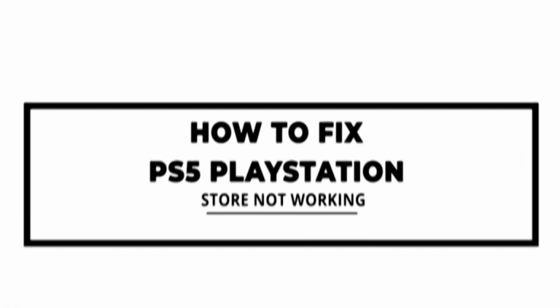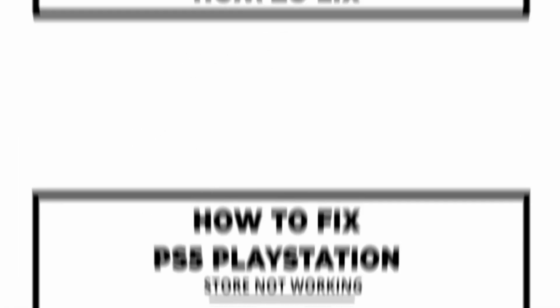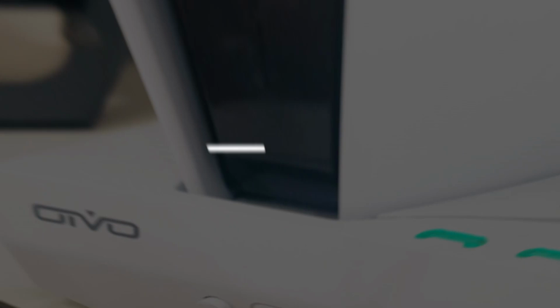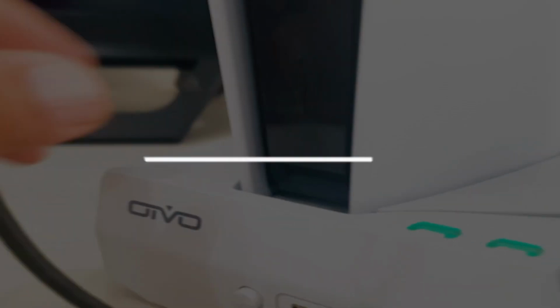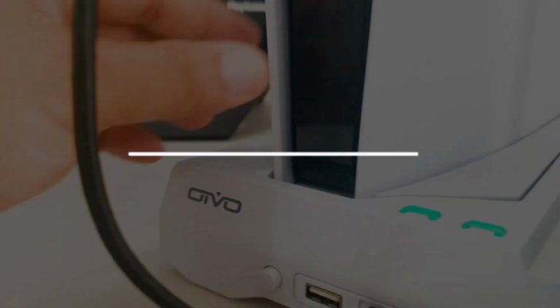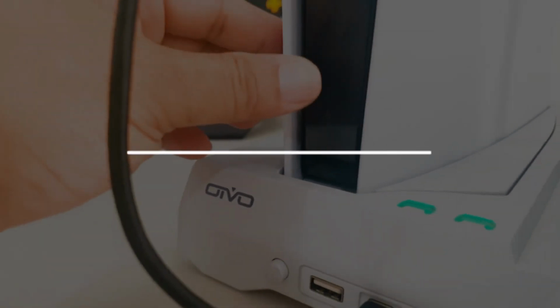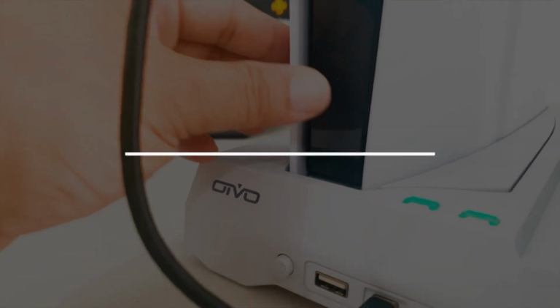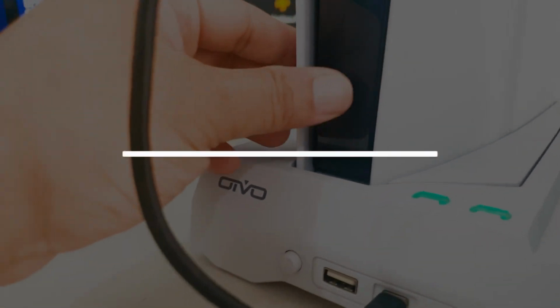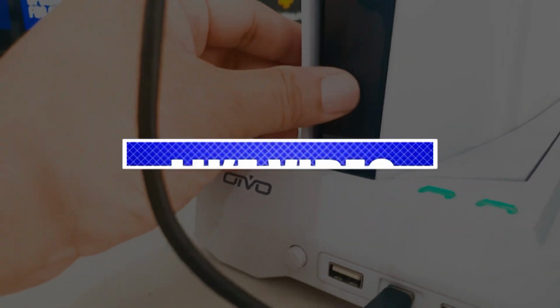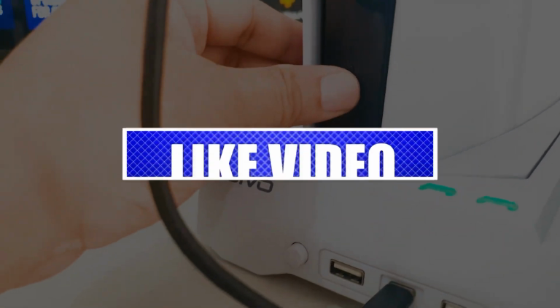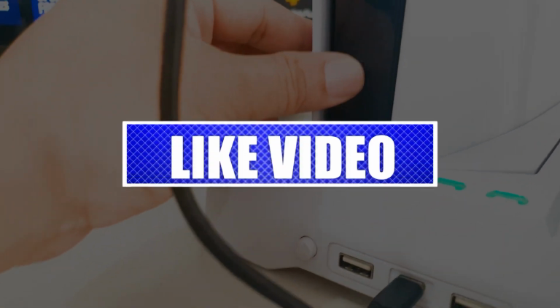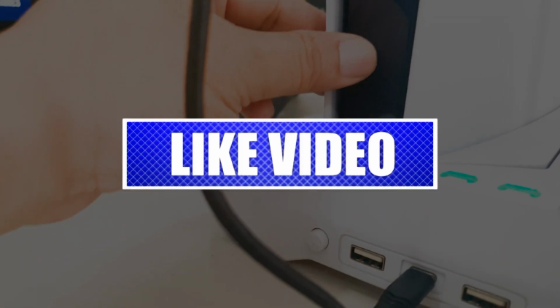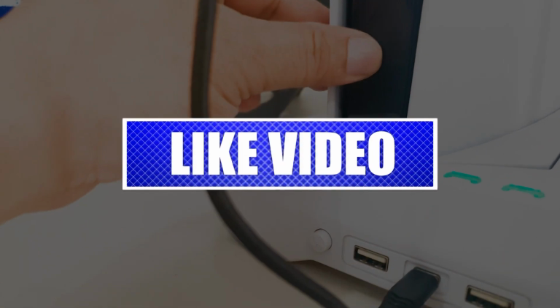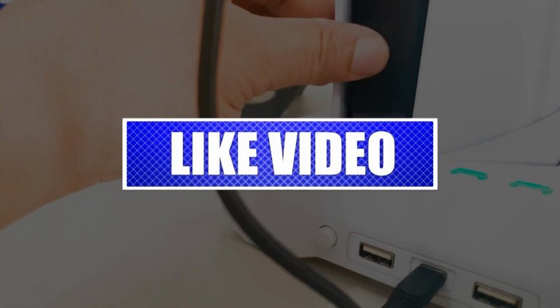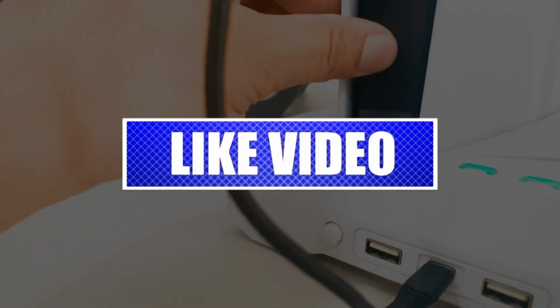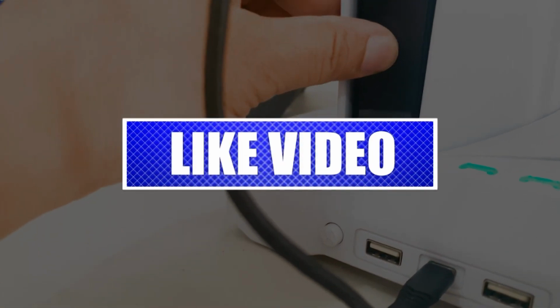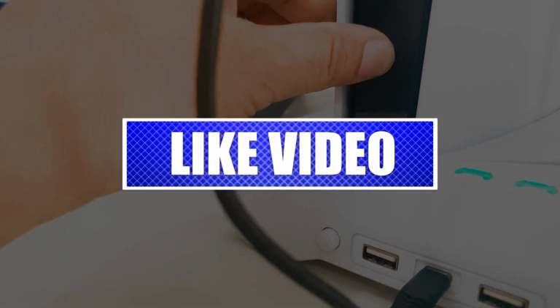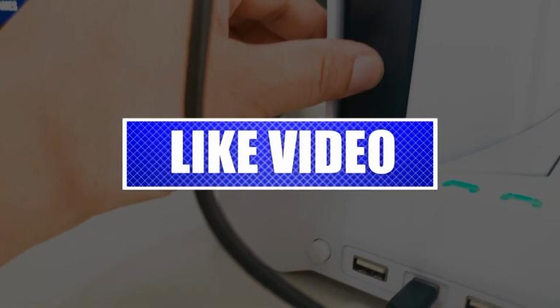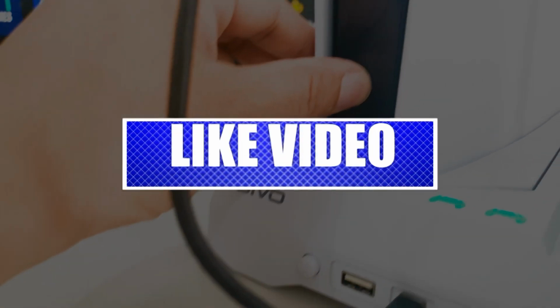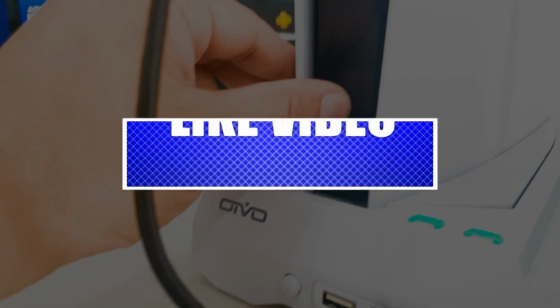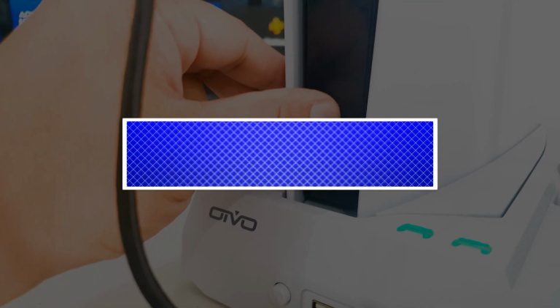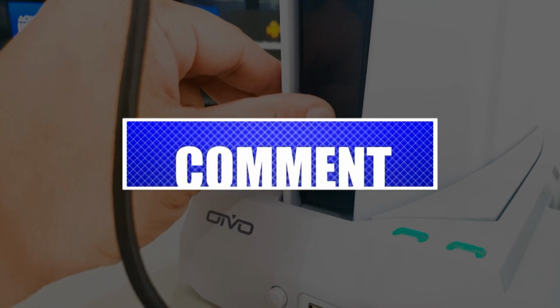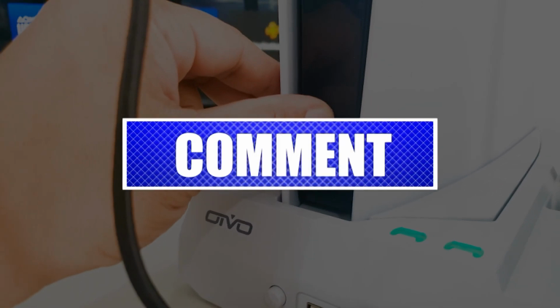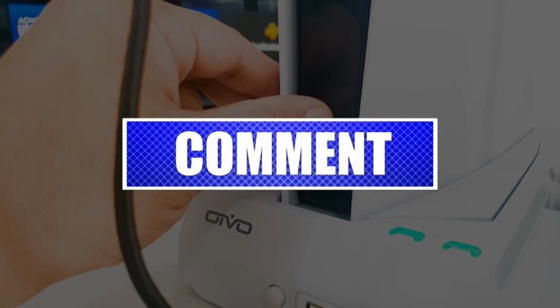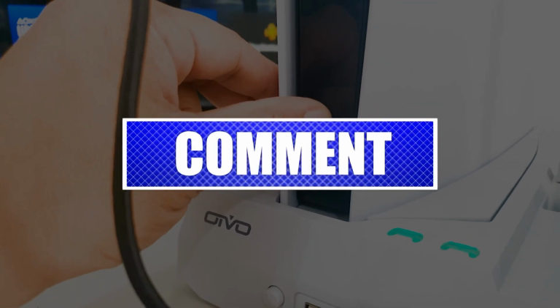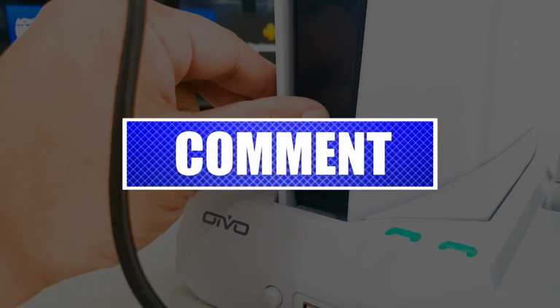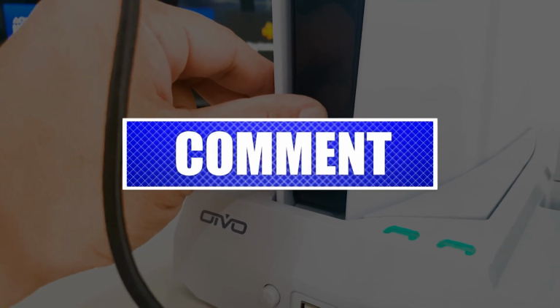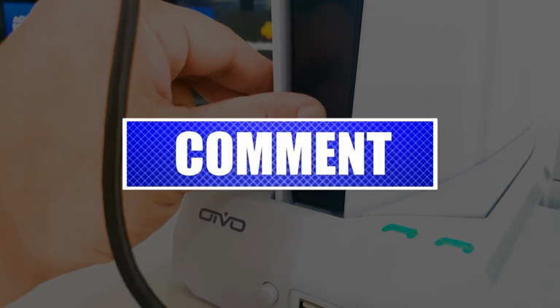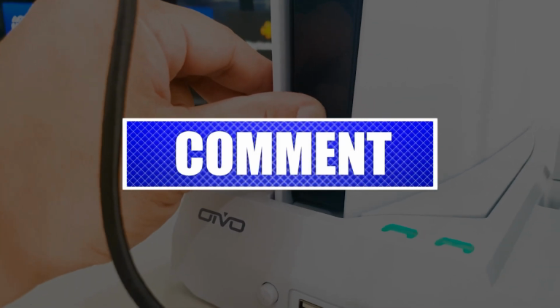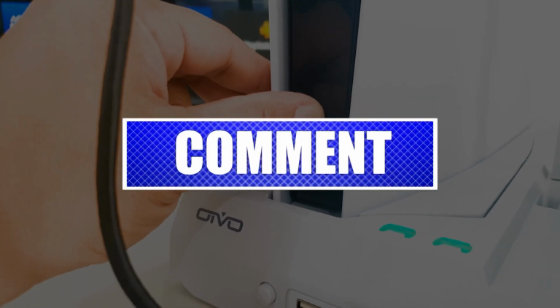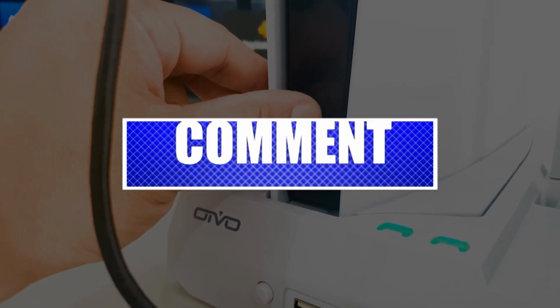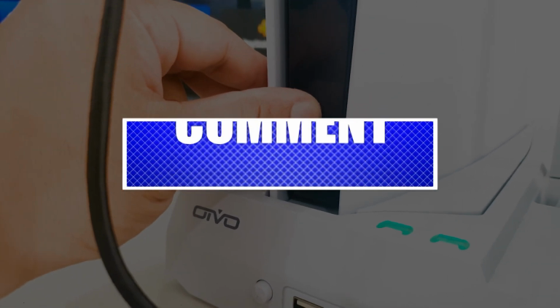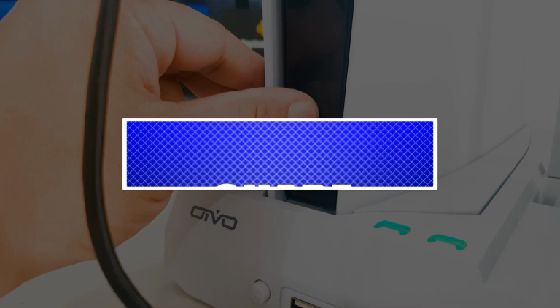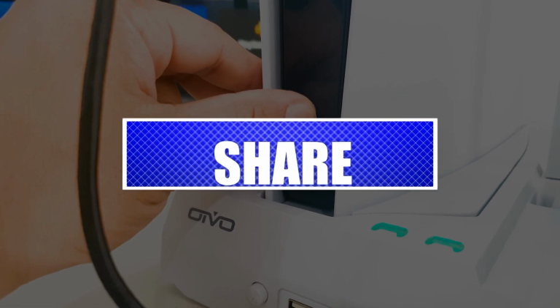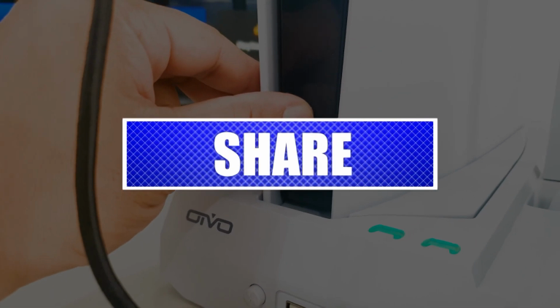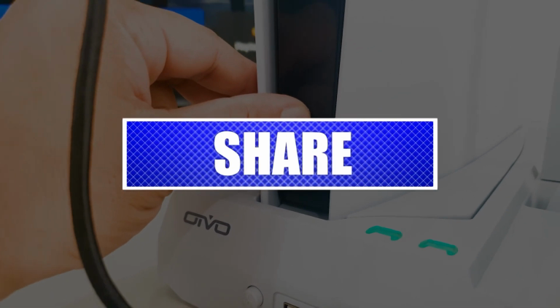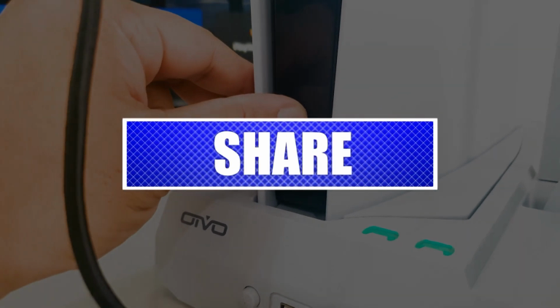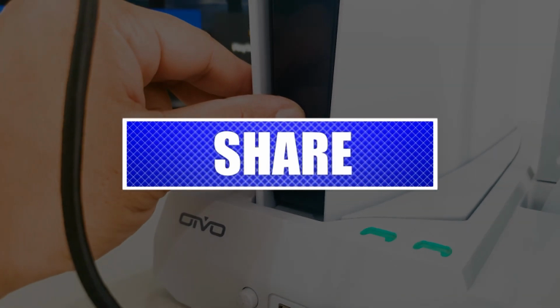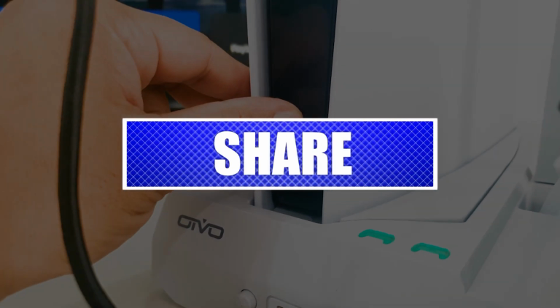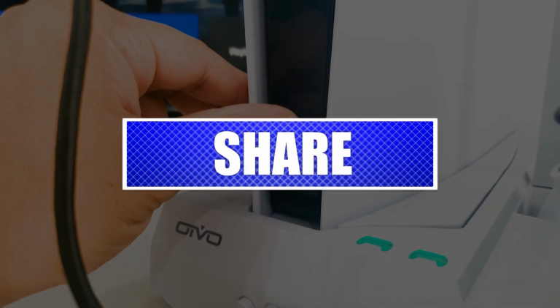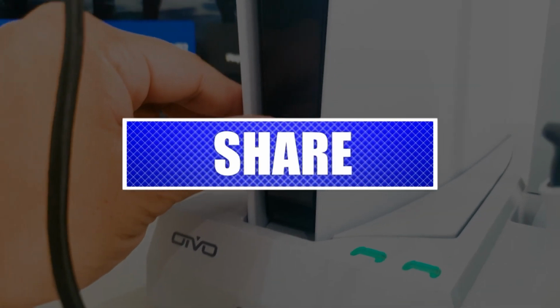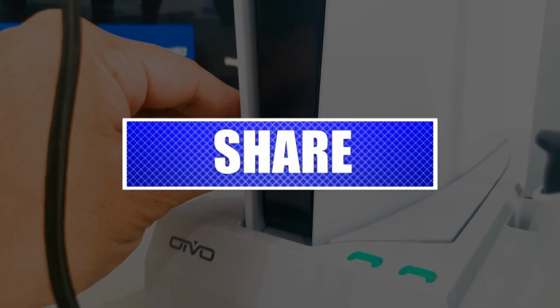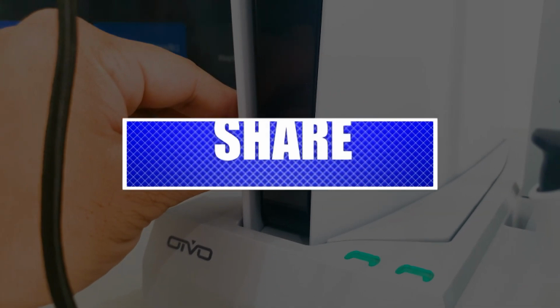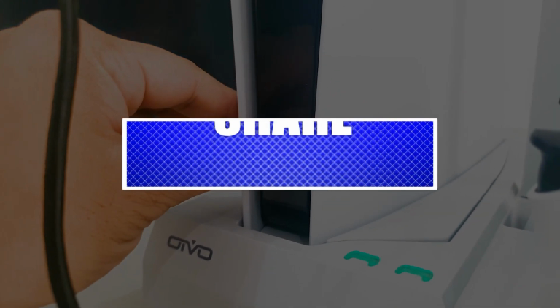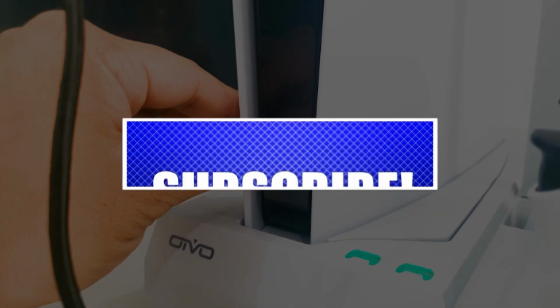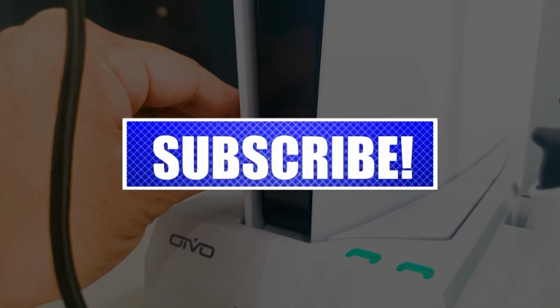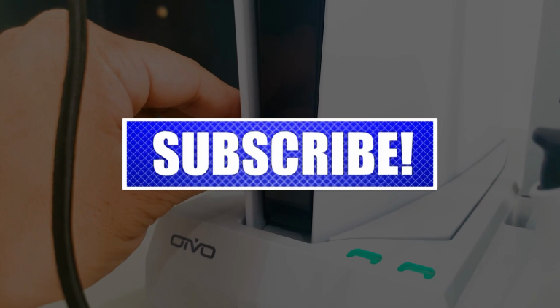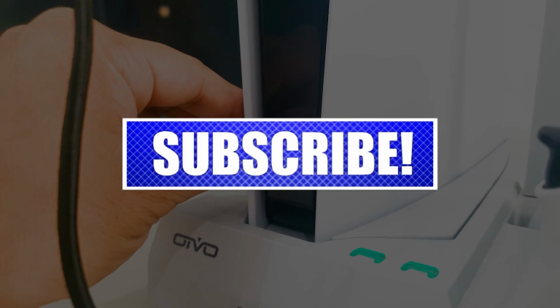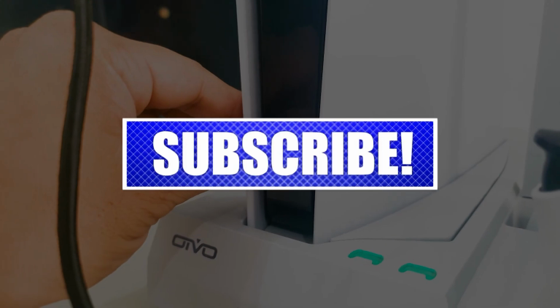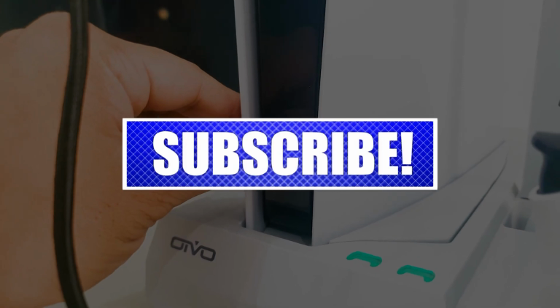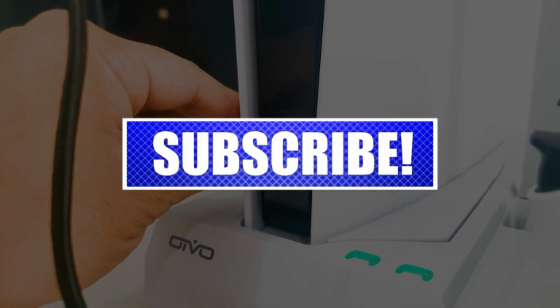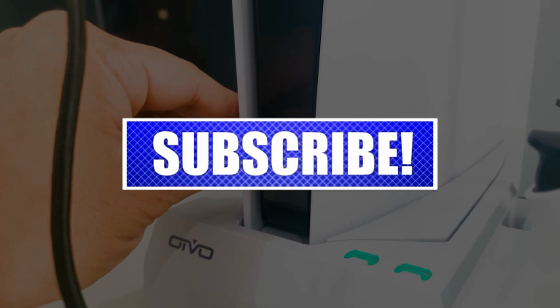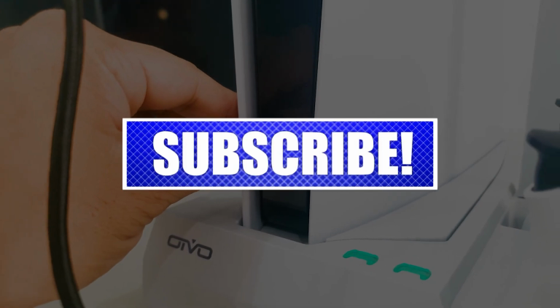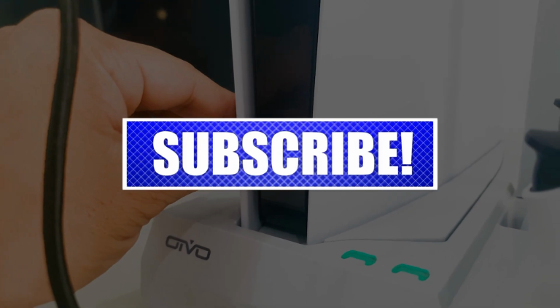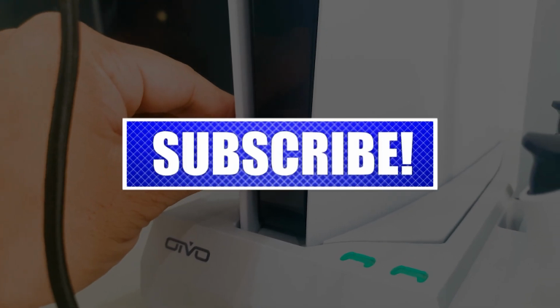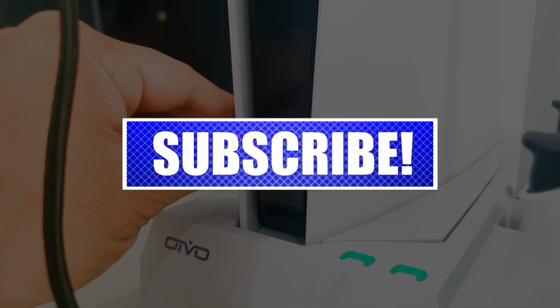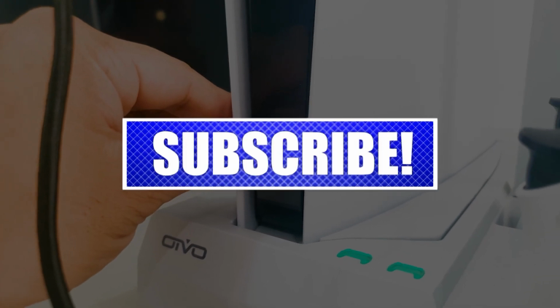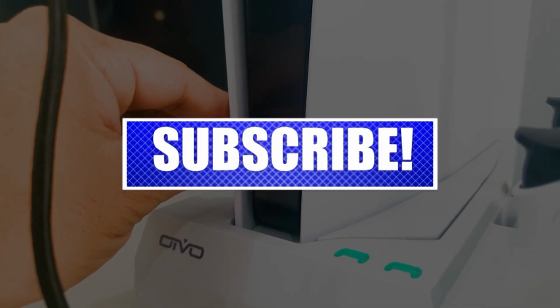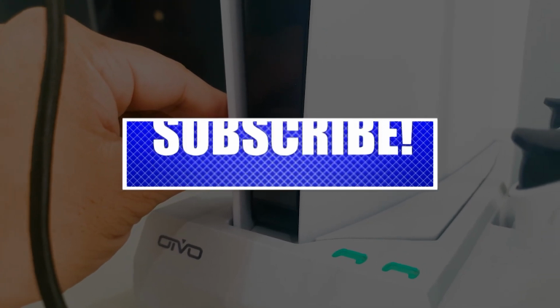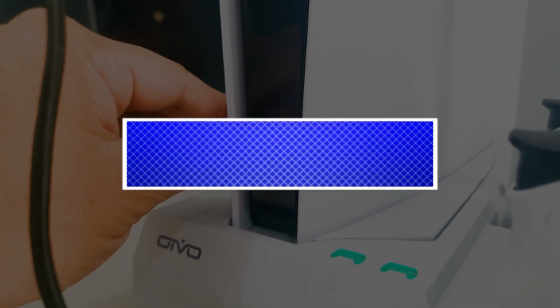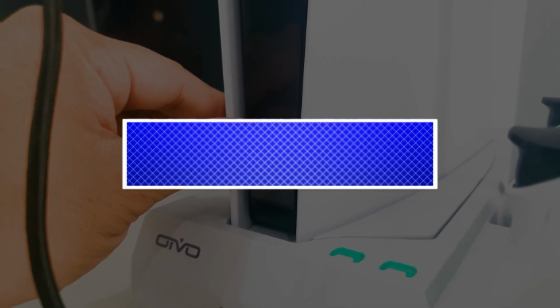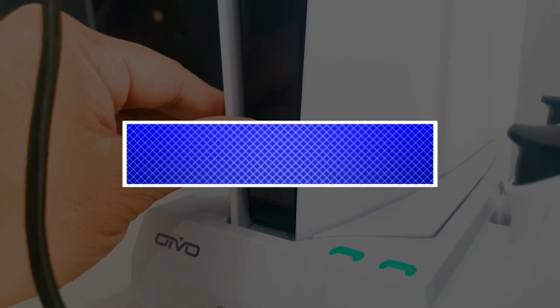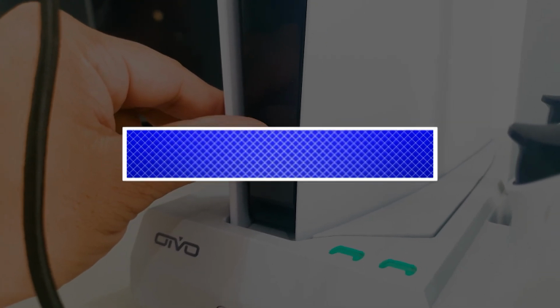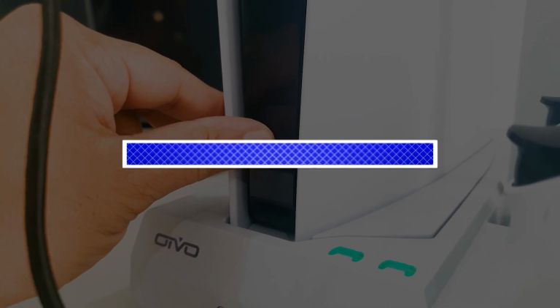Please like and share our videos to help those who might have the same issues so that we can help them too. Once you're done, let's begin.